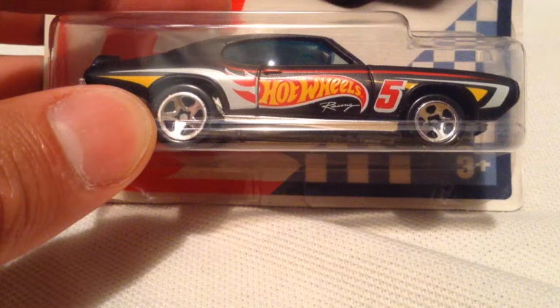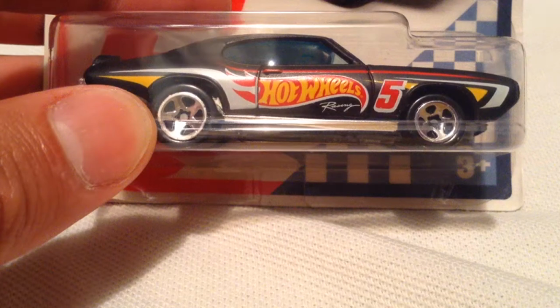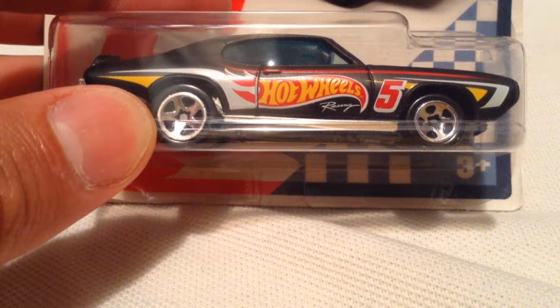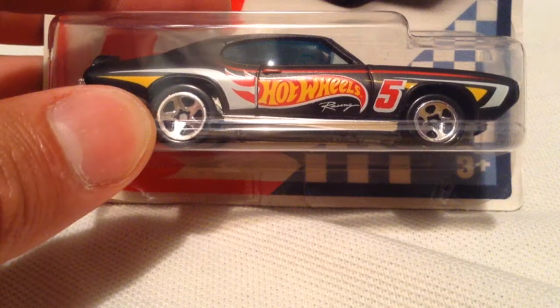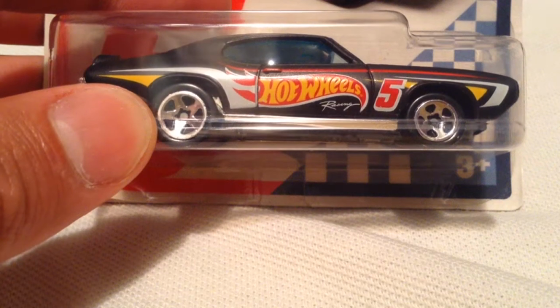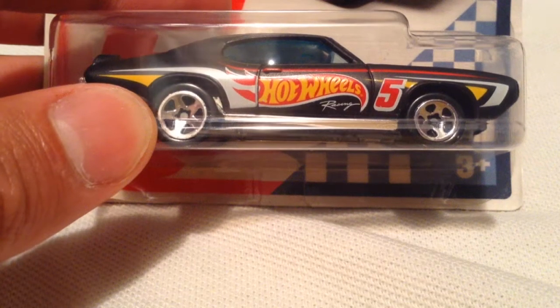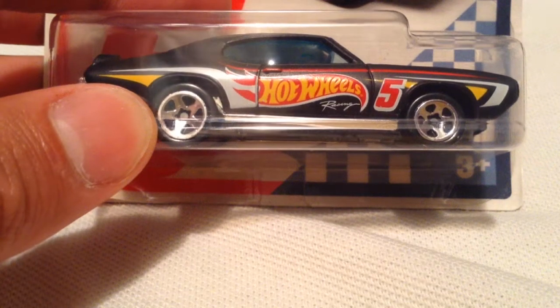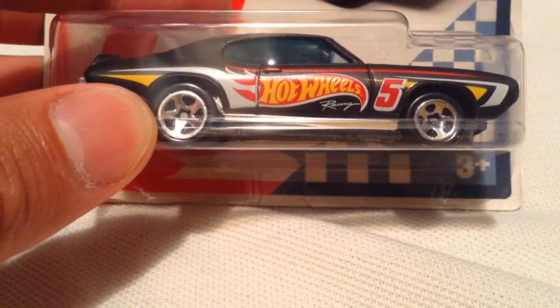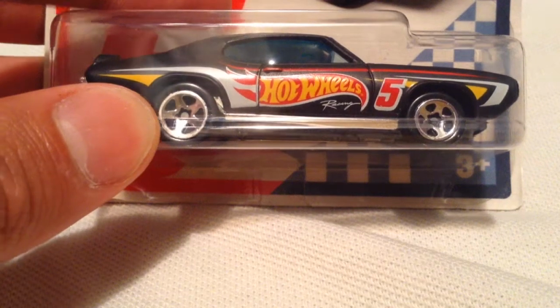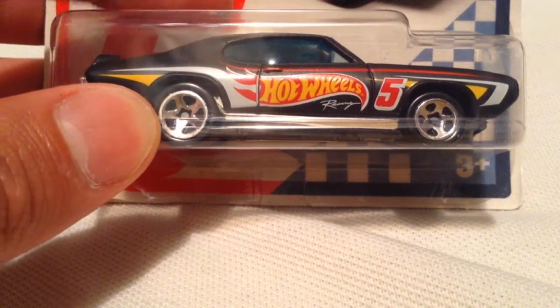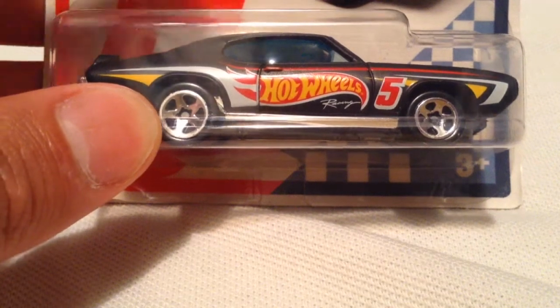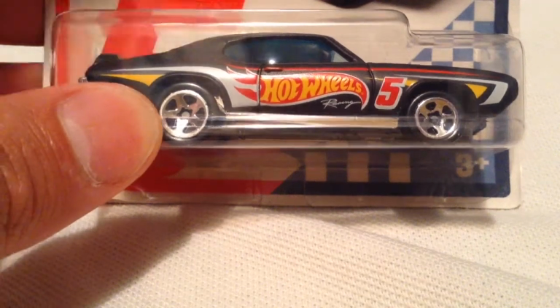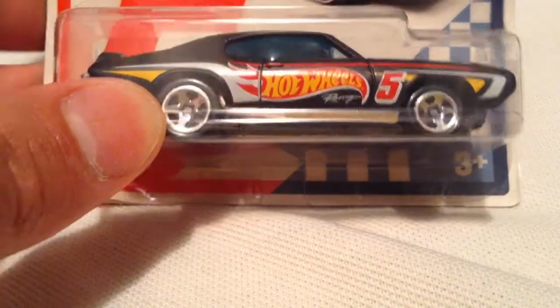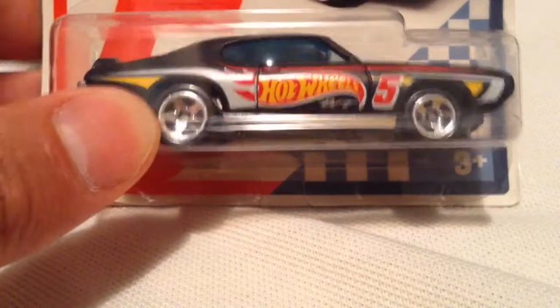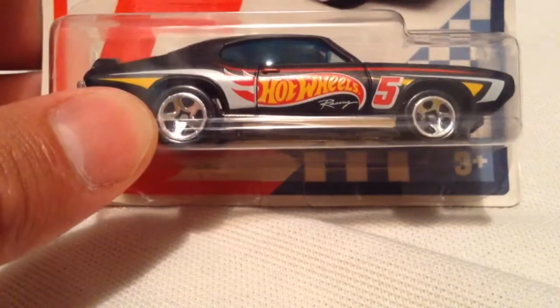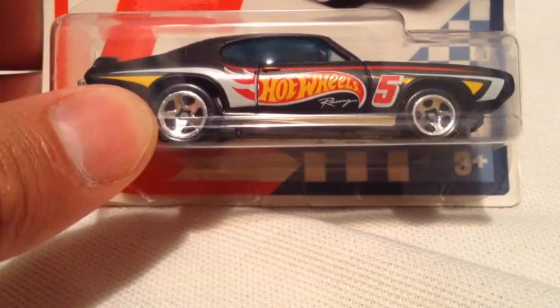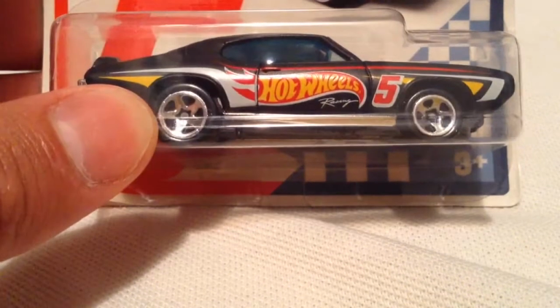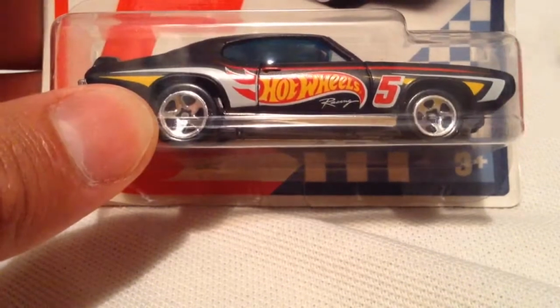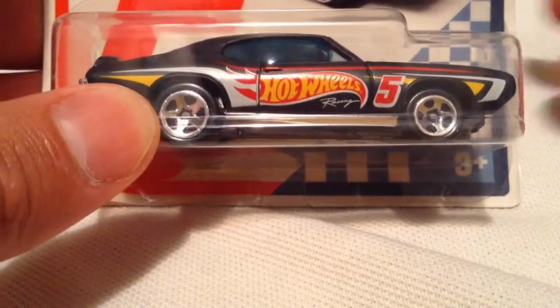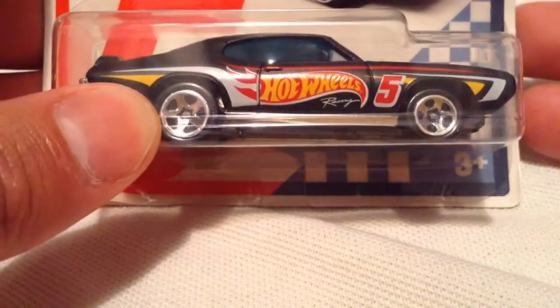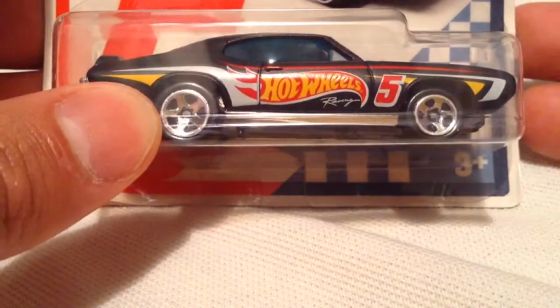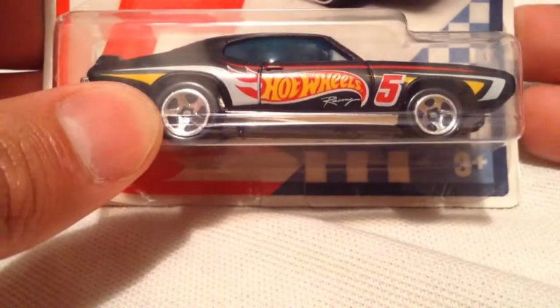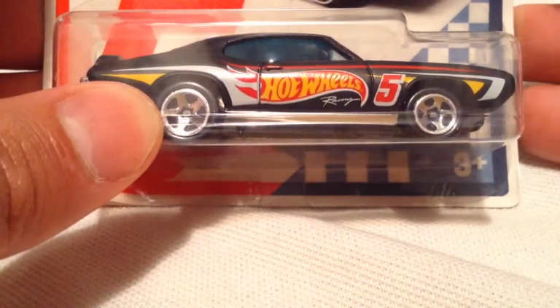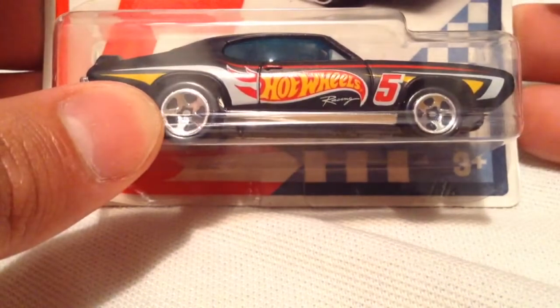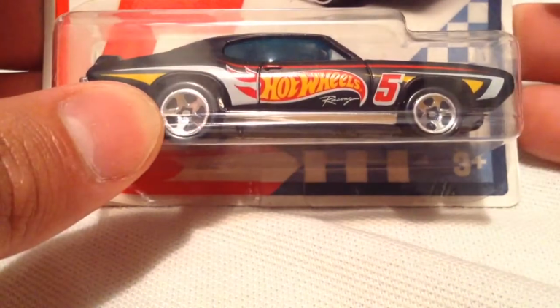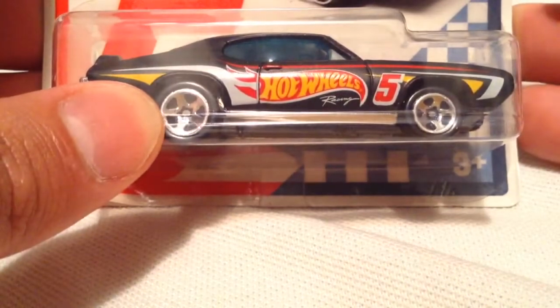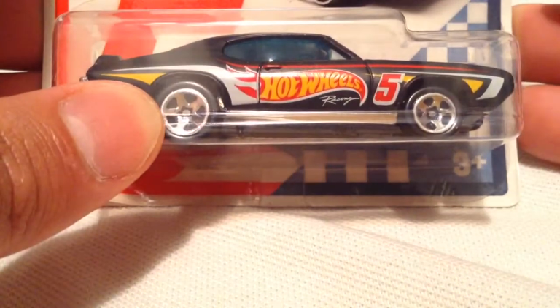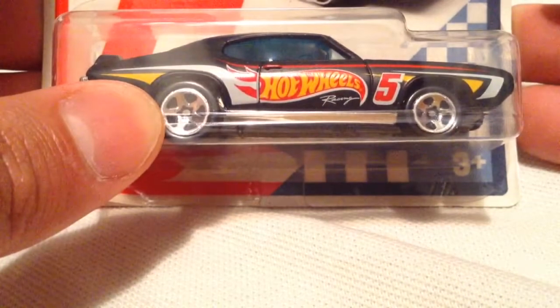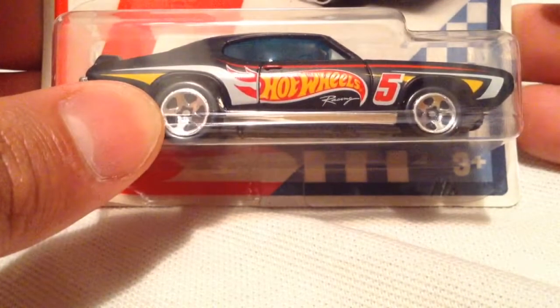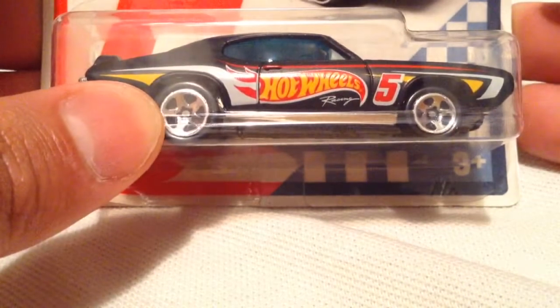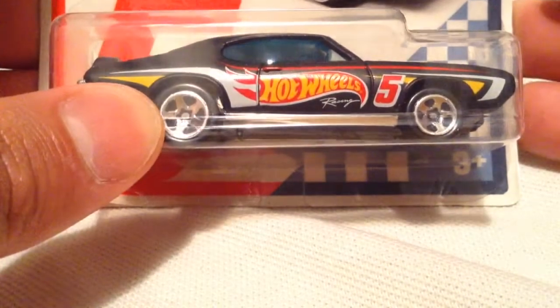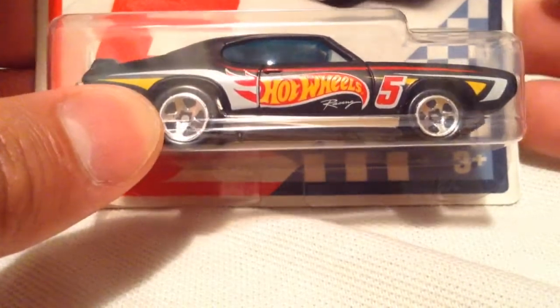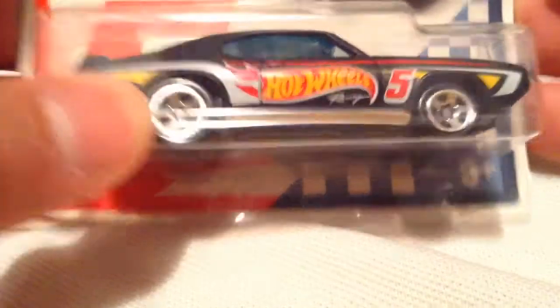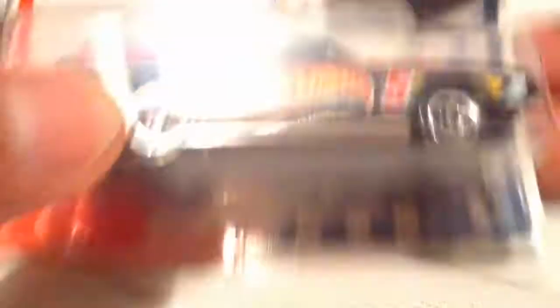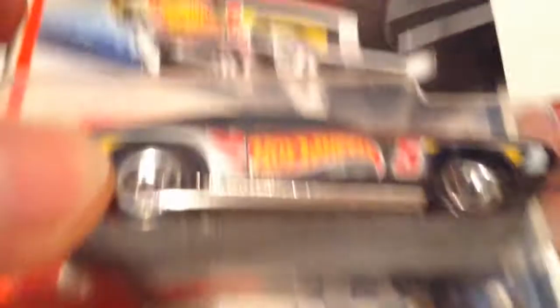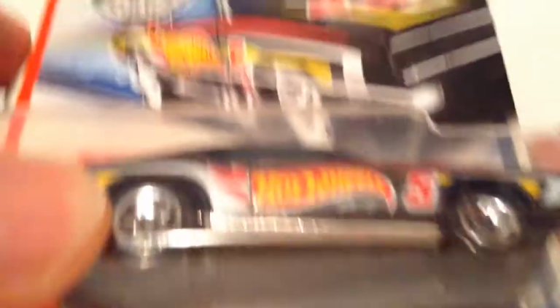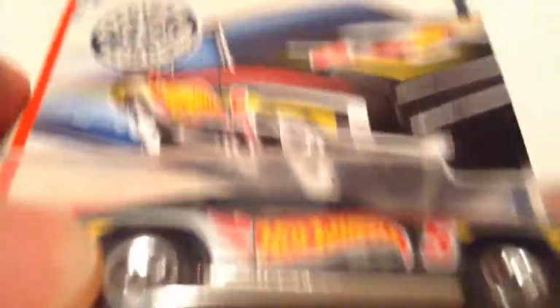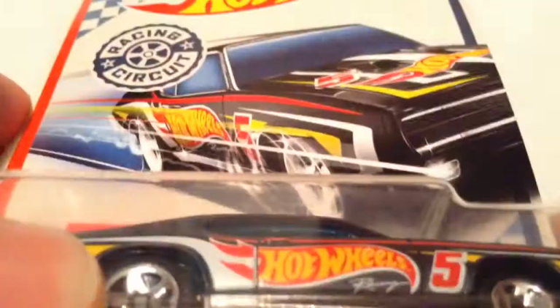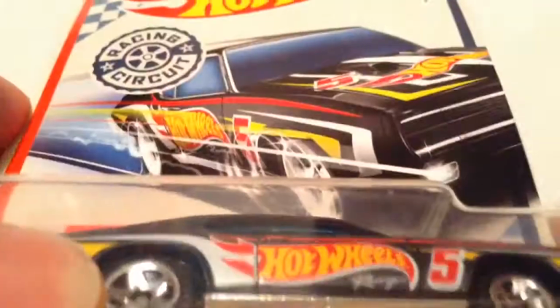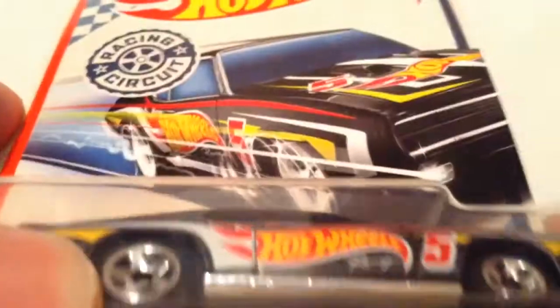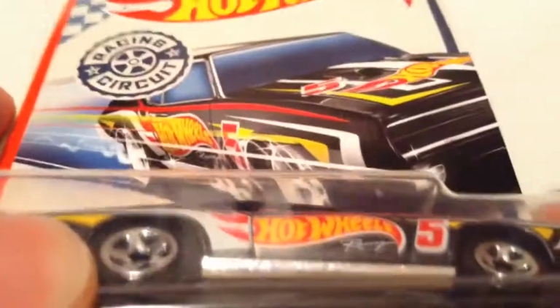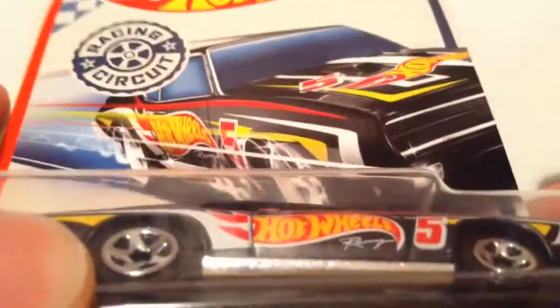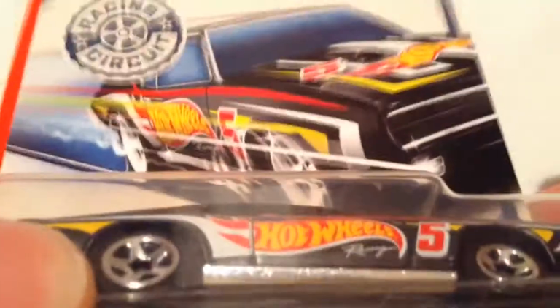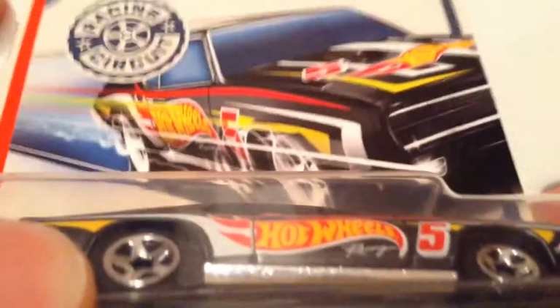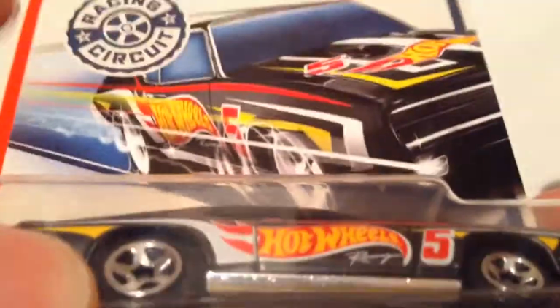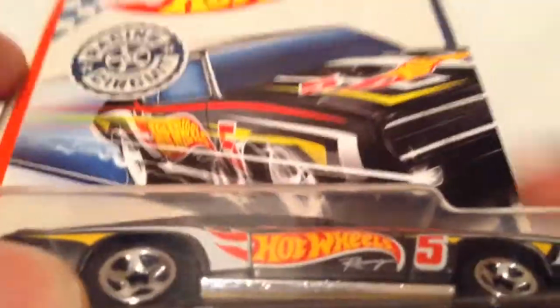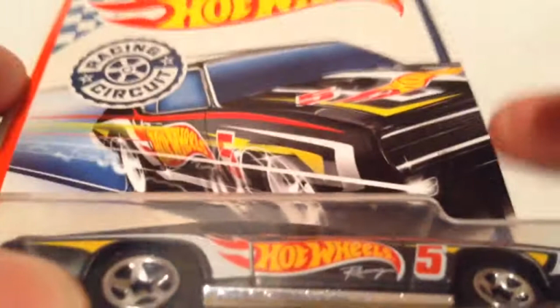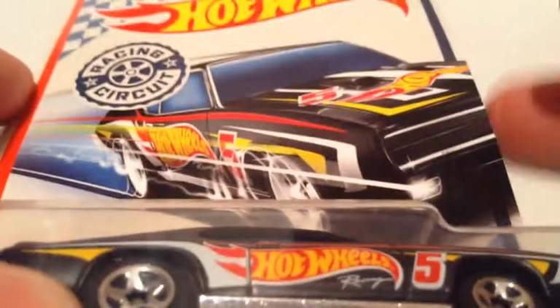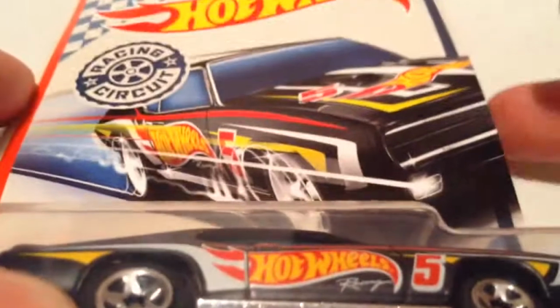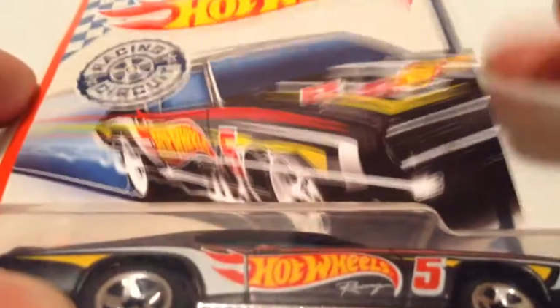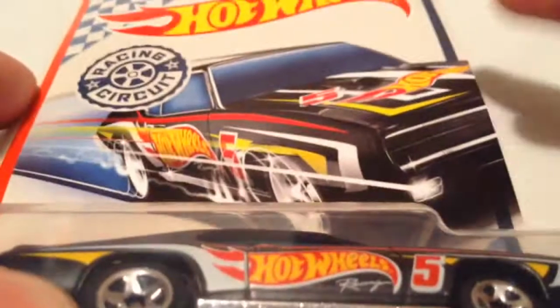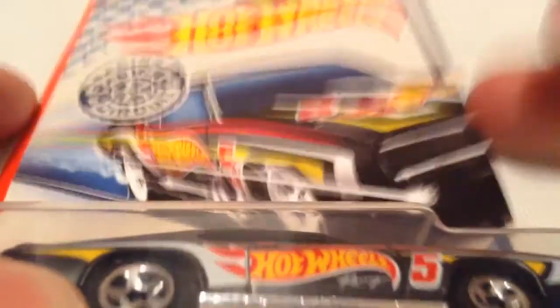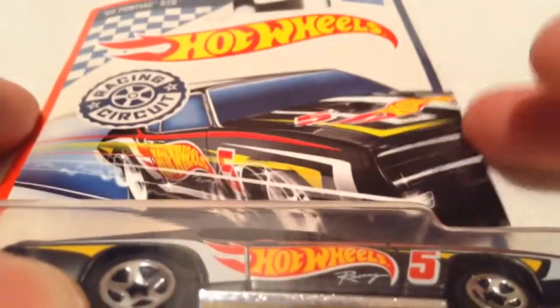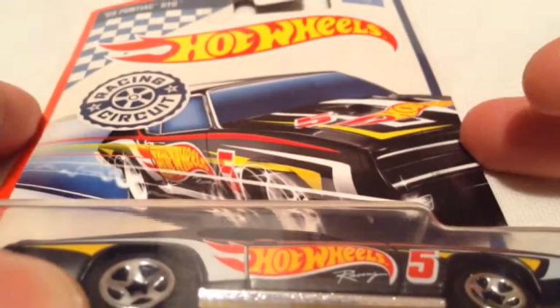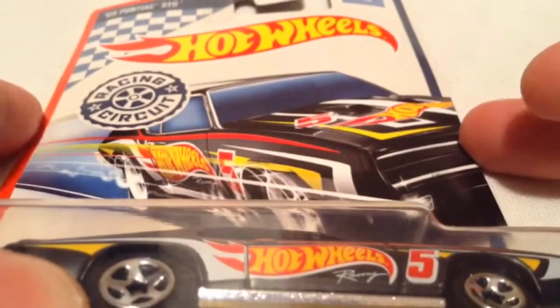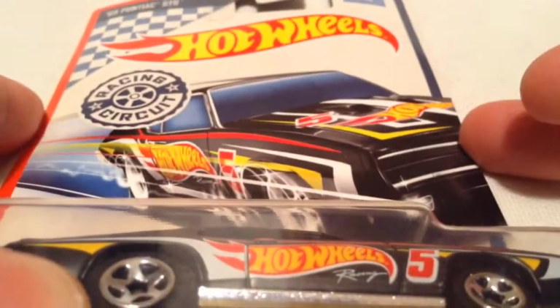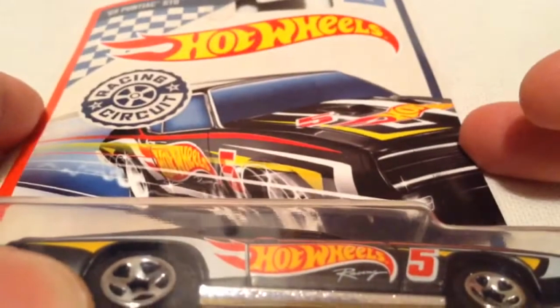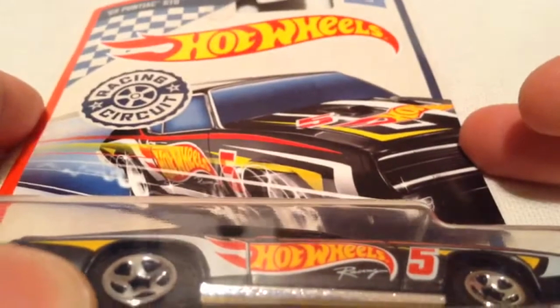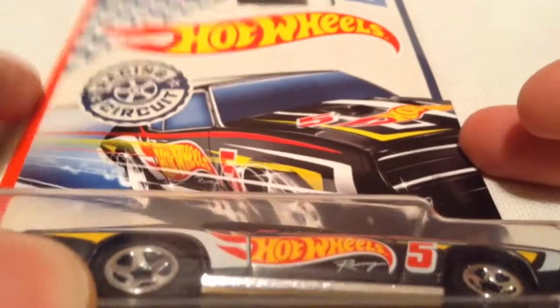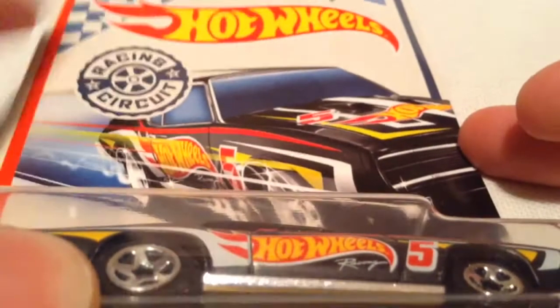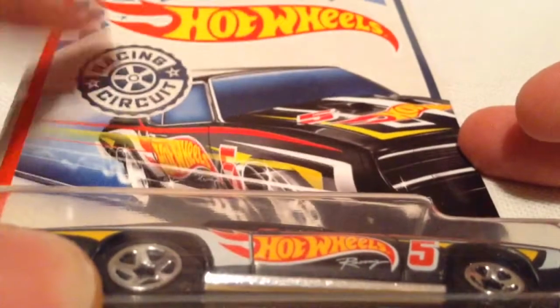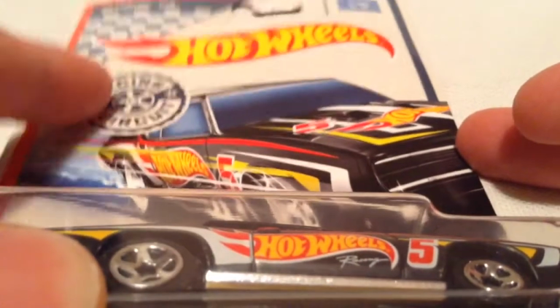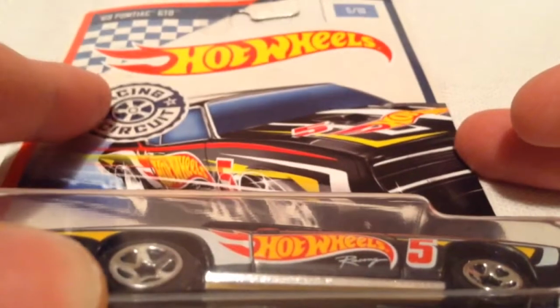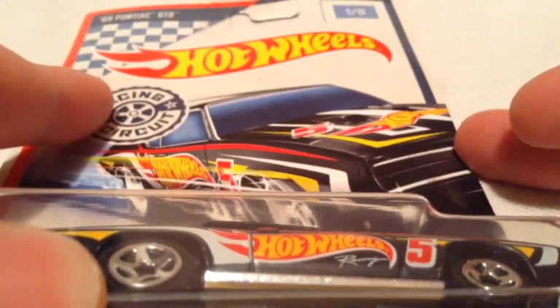Hey YouTube, it's me Julien. Here's the 1969 Pontiac GTO from the Walmart exclusive Racing Circuit series.